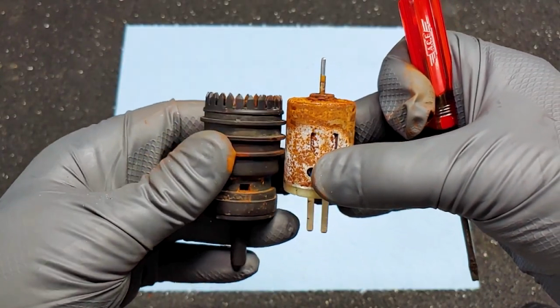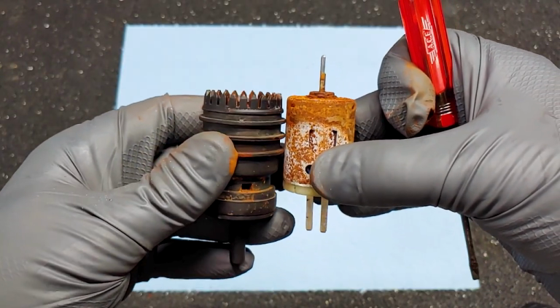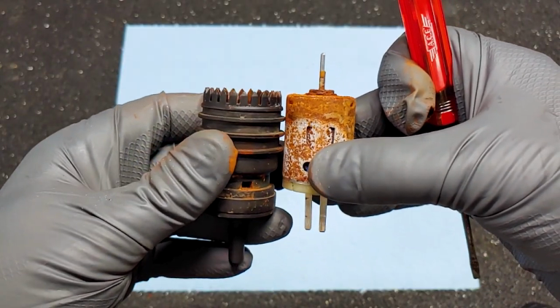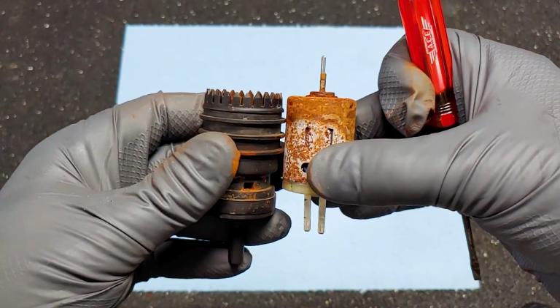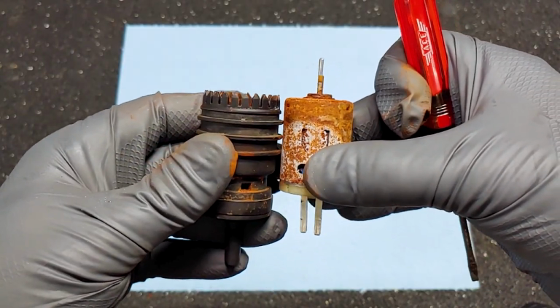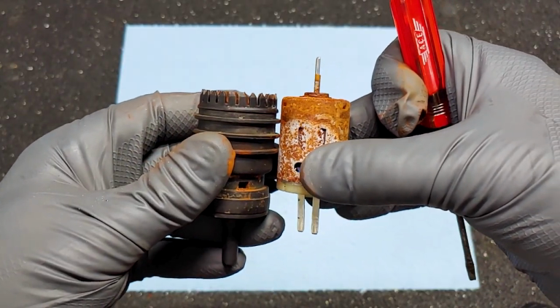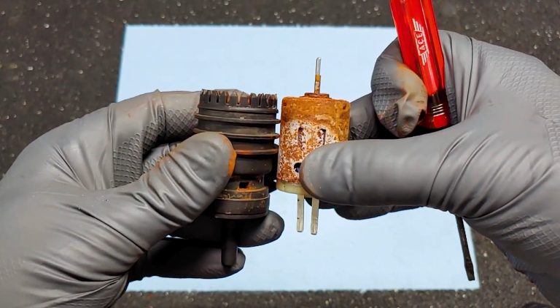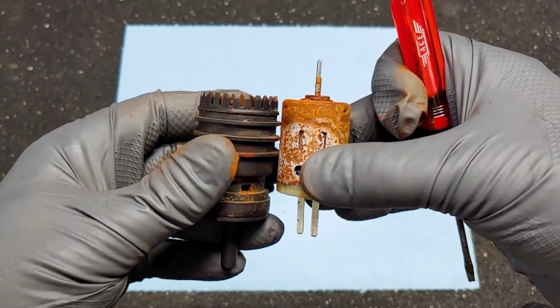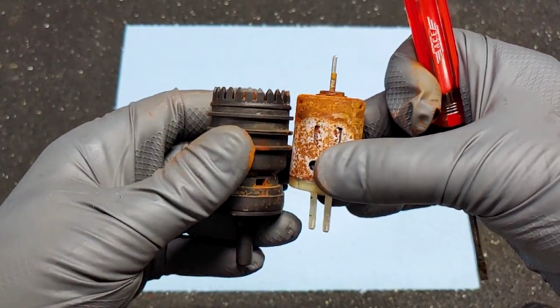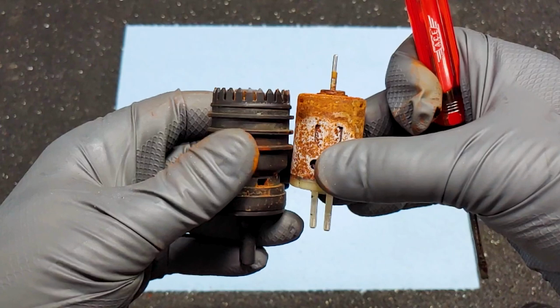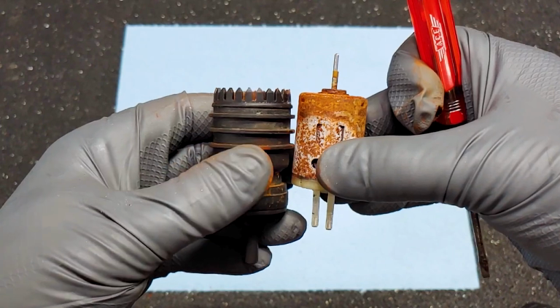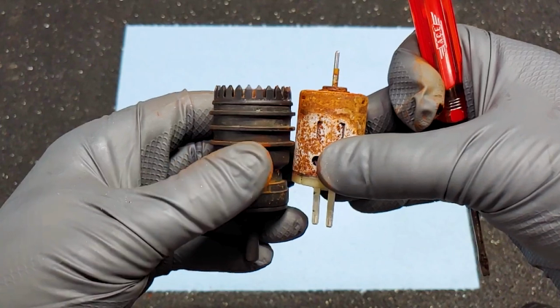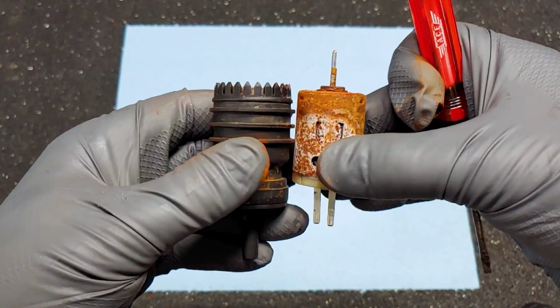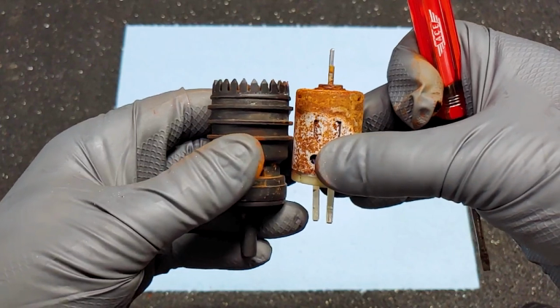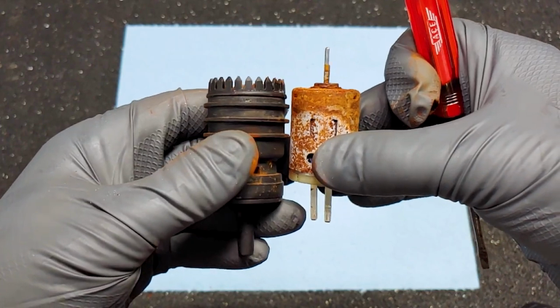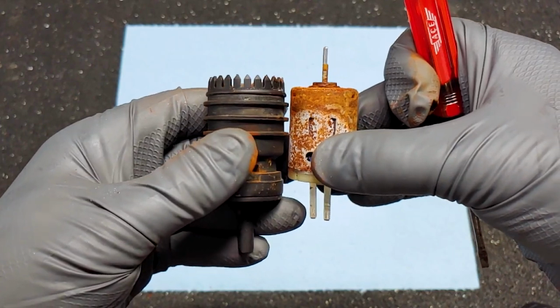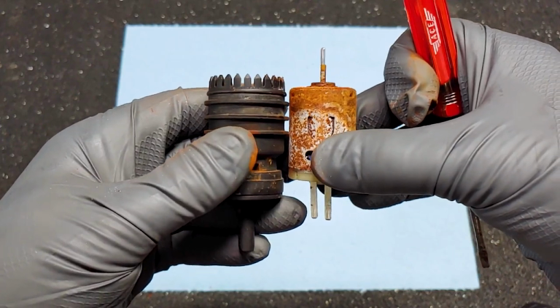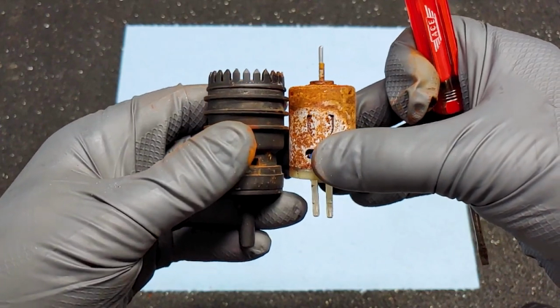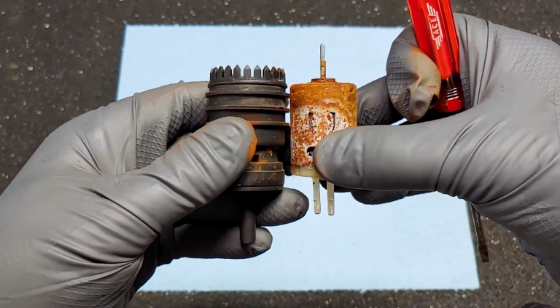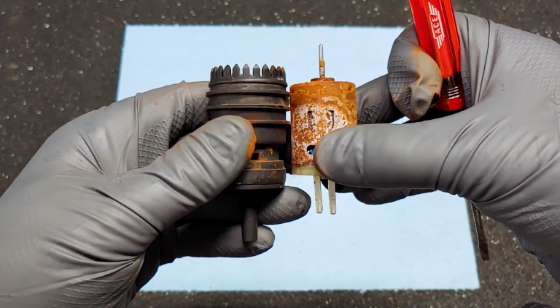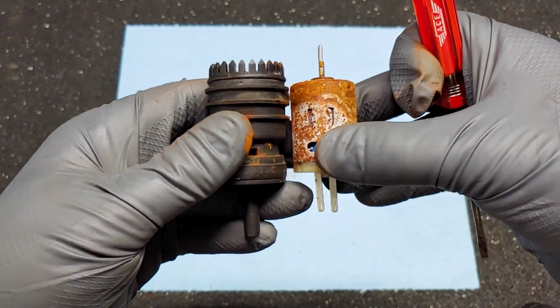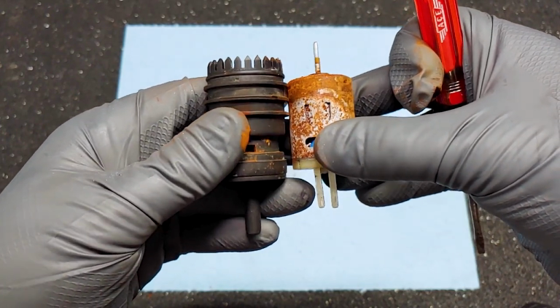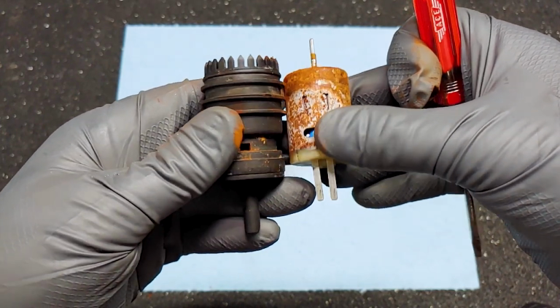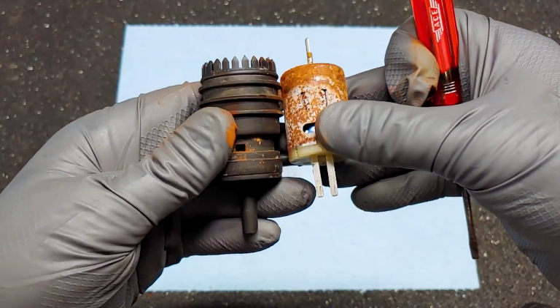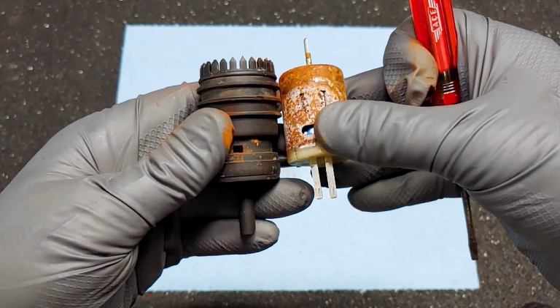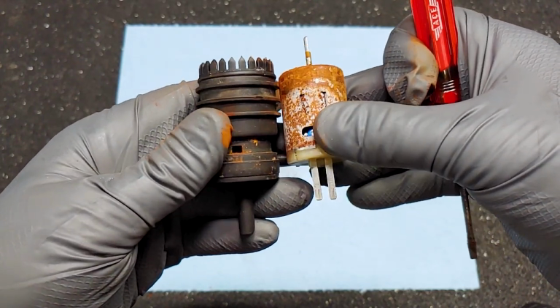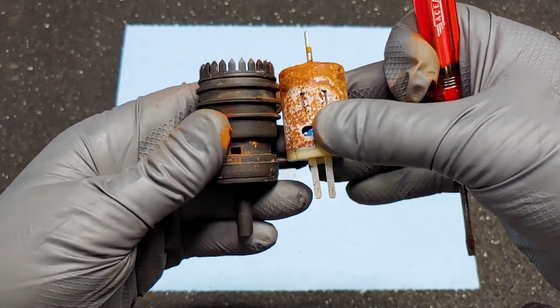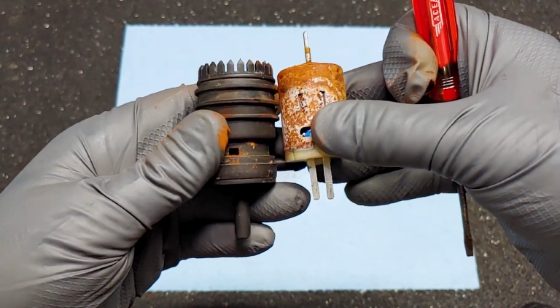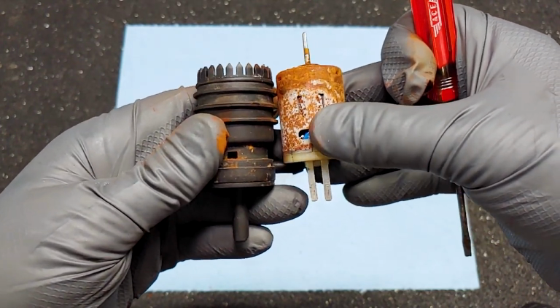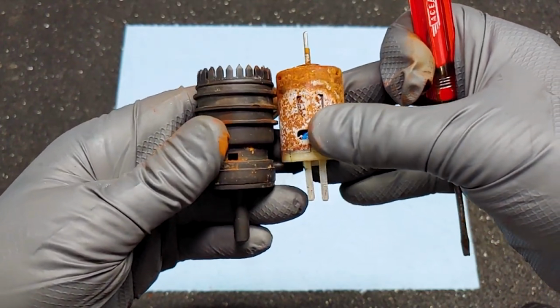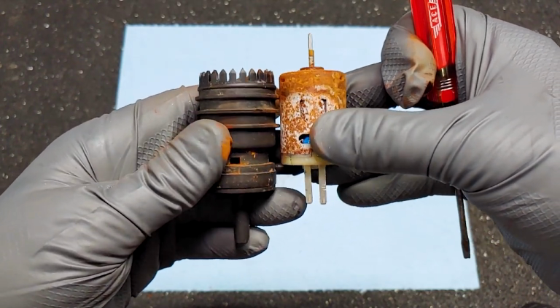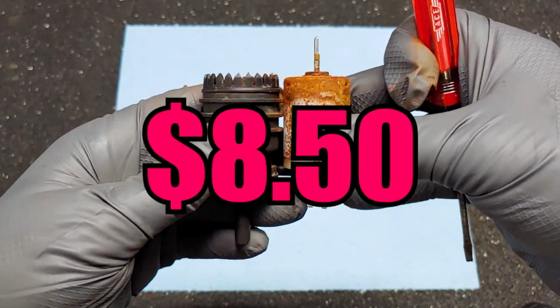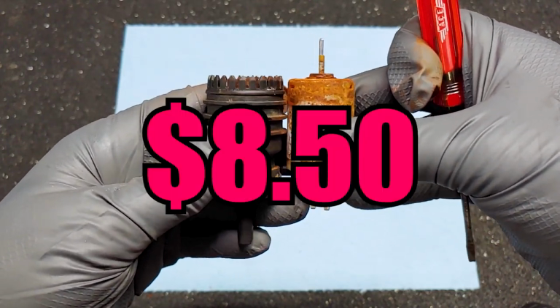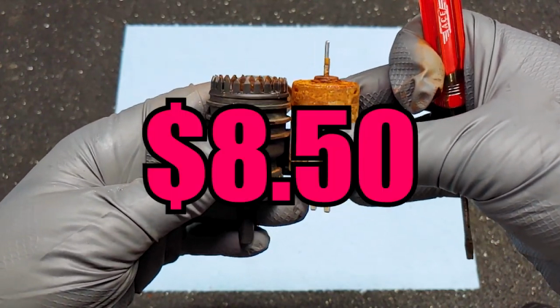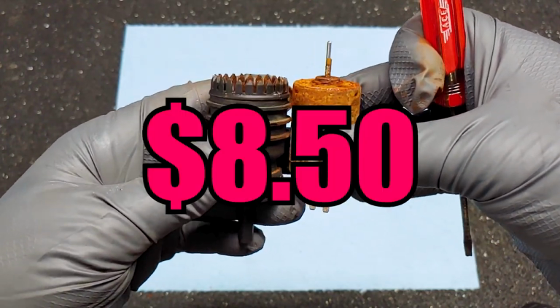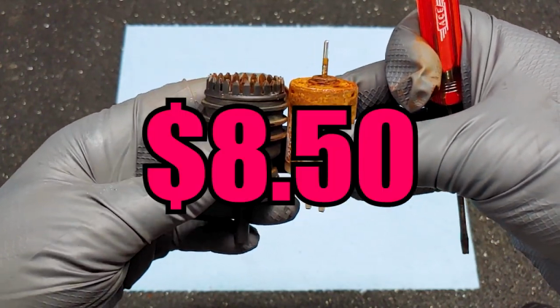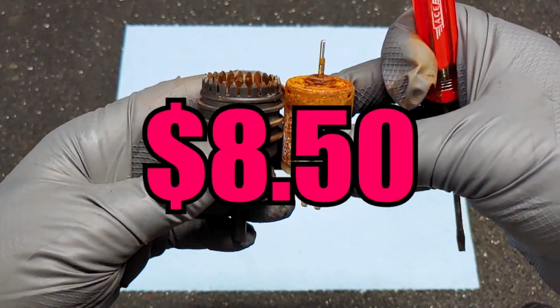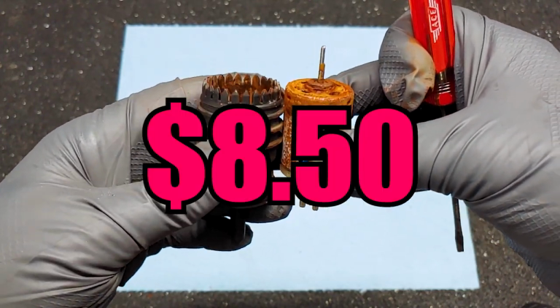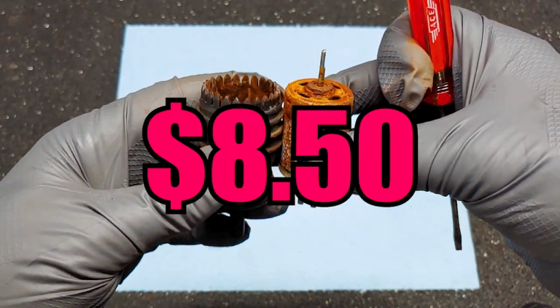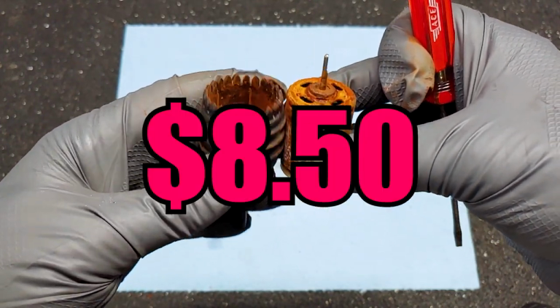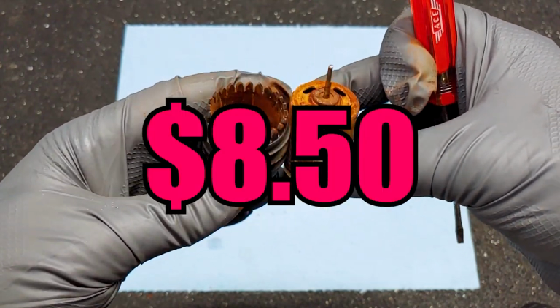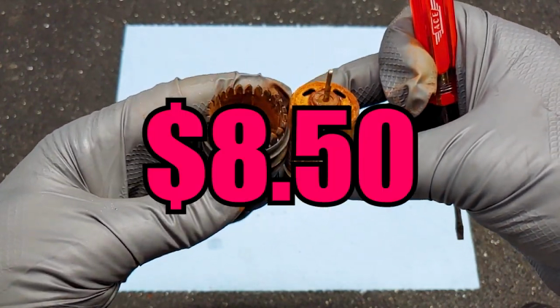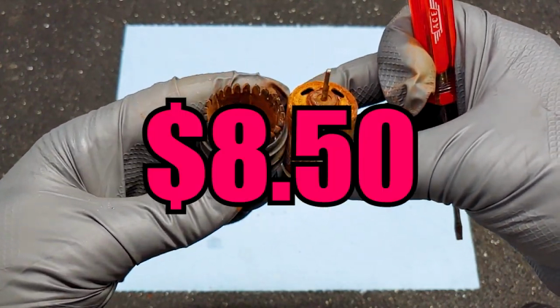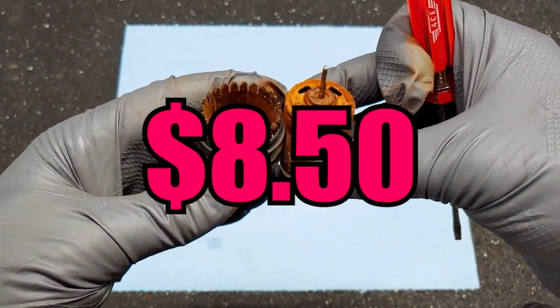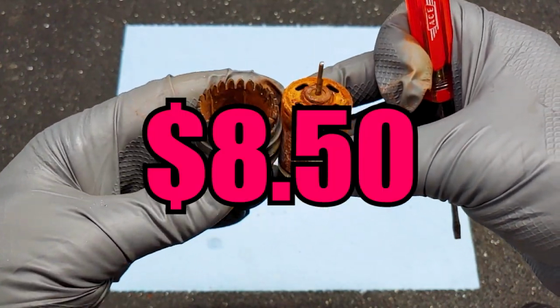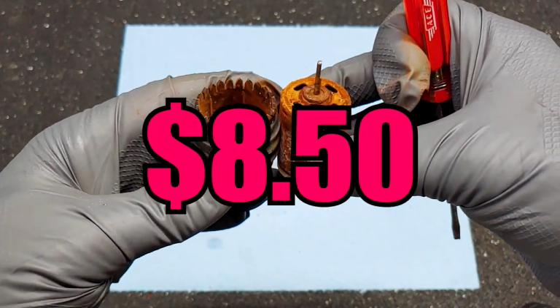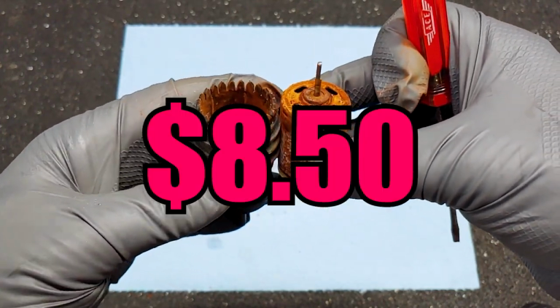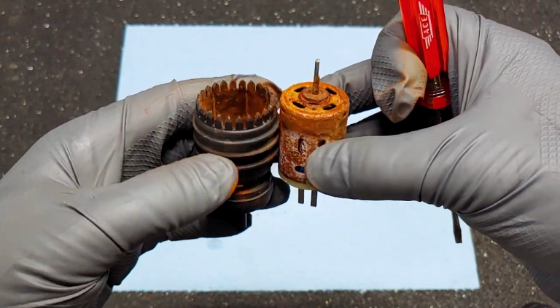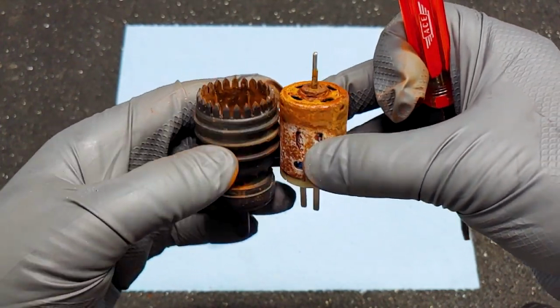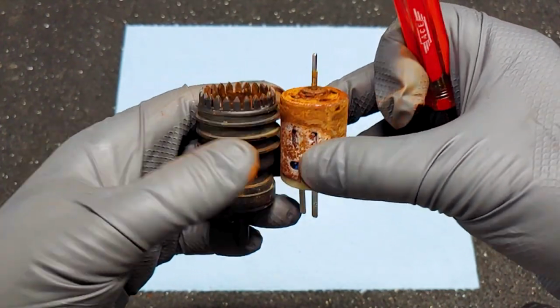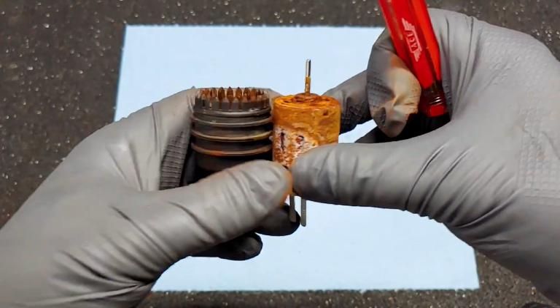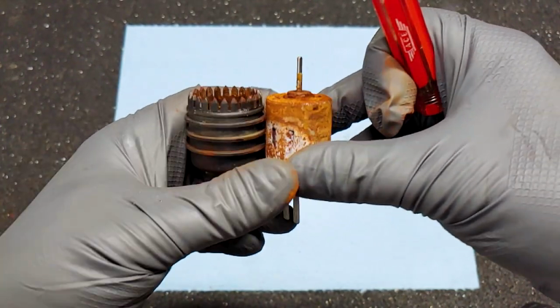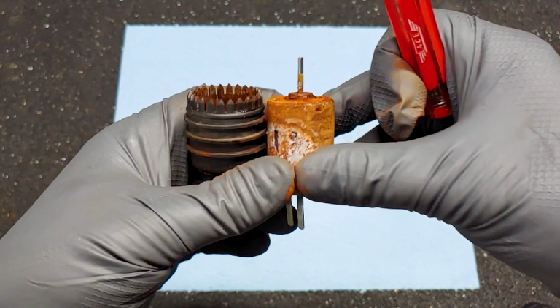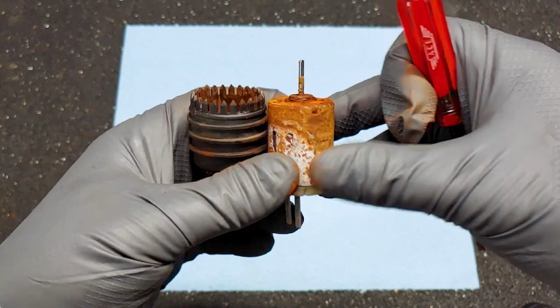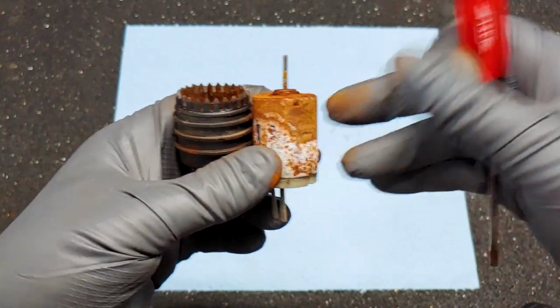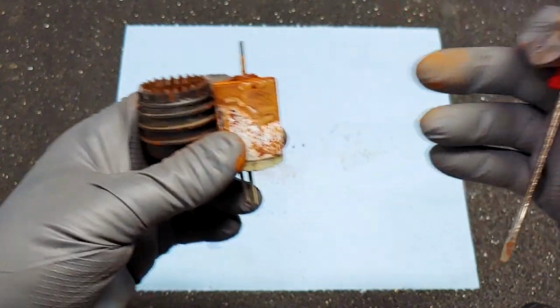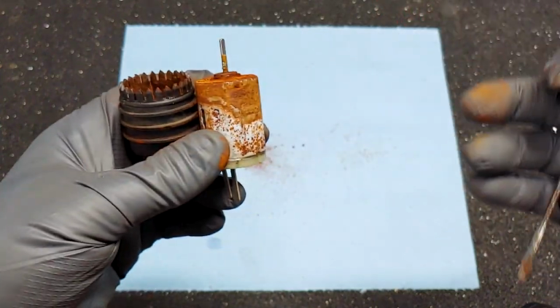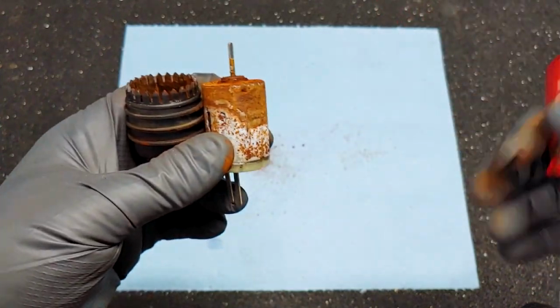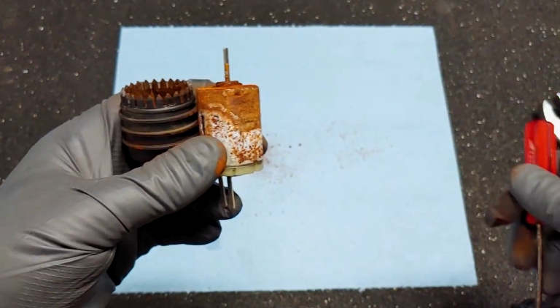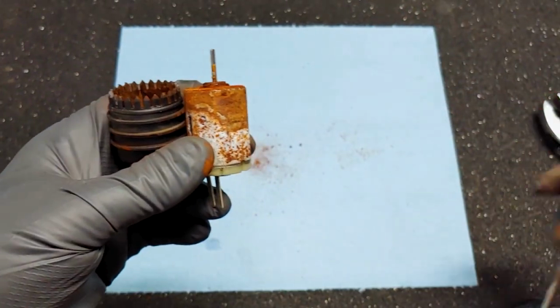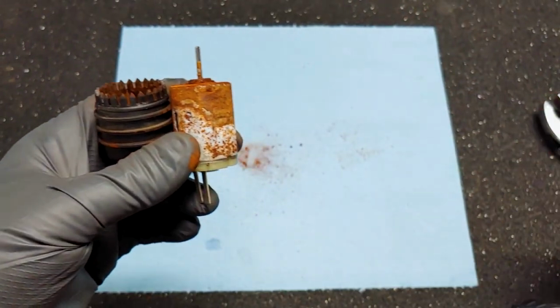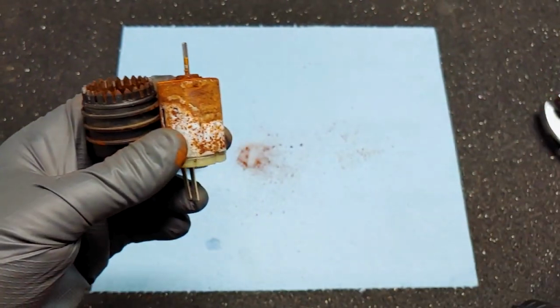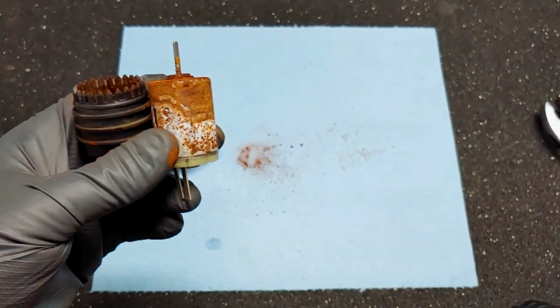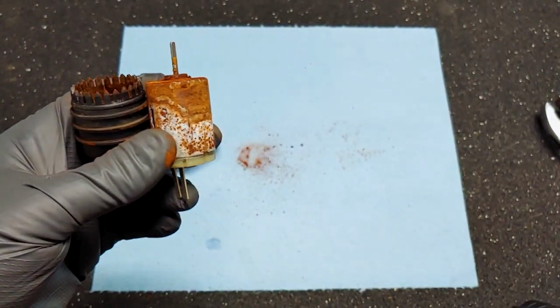It was worth whatever it cost — I don't remember the exact amount, I'll have to look it up — but it was not expensive, and I probably should have just bought a new one the first time.